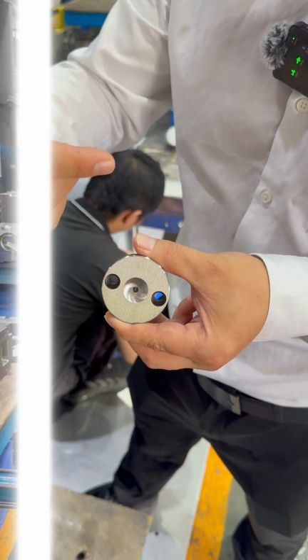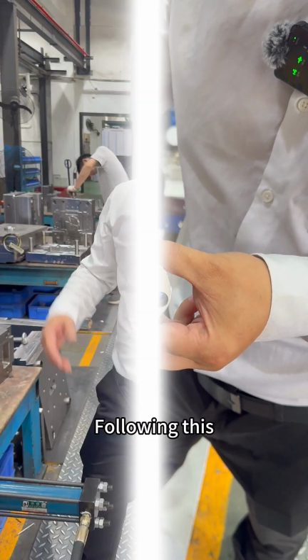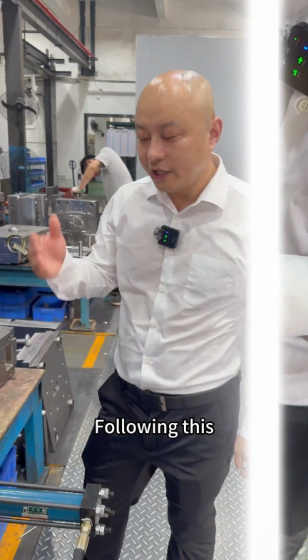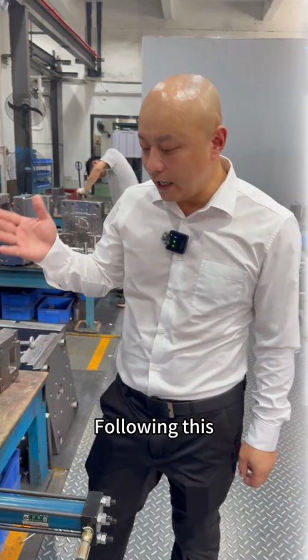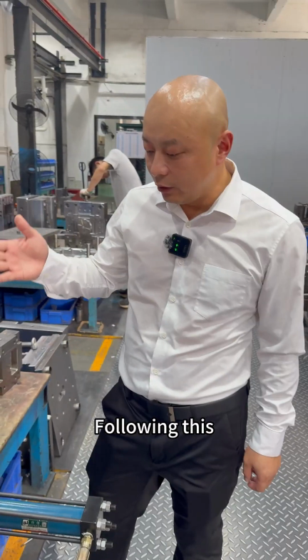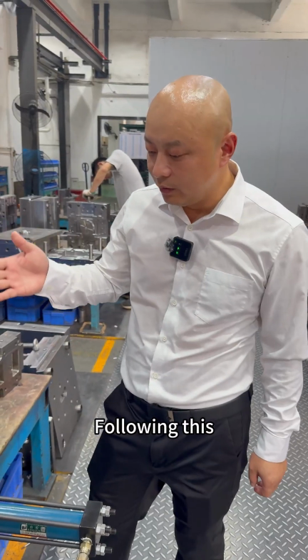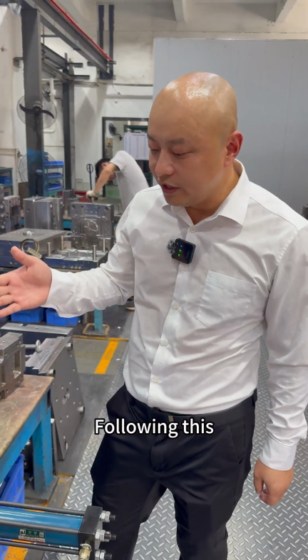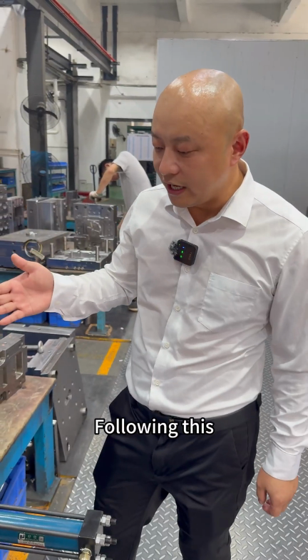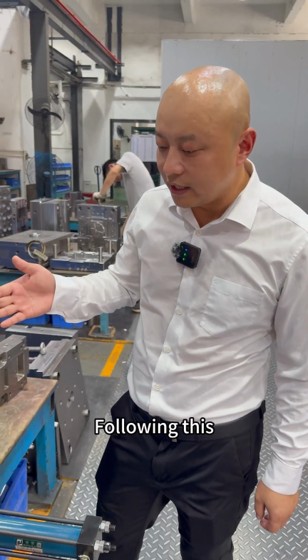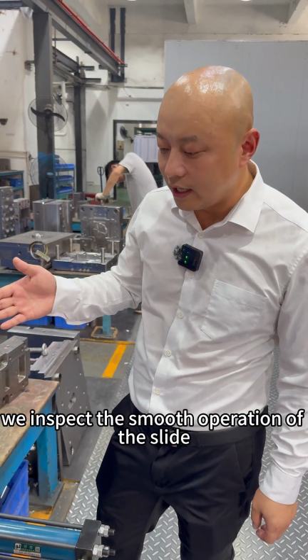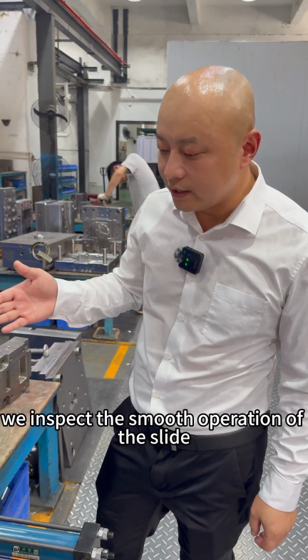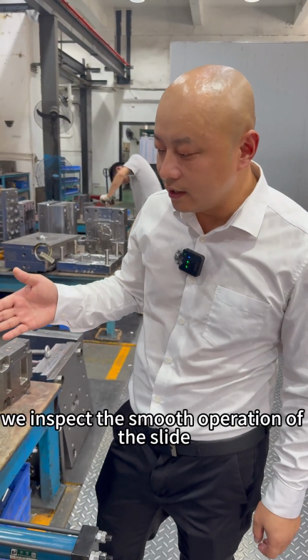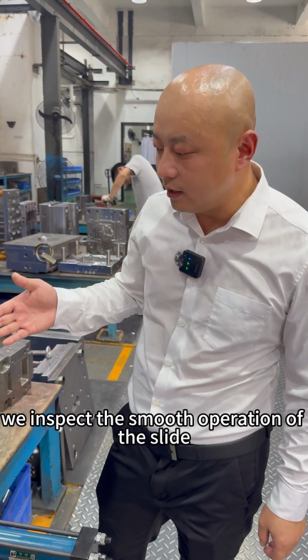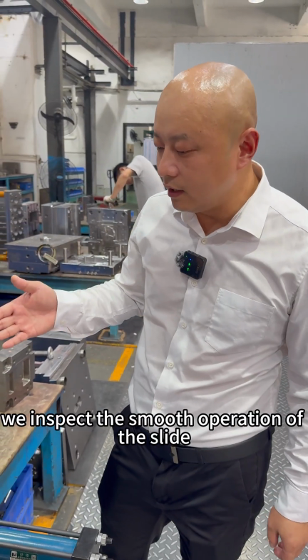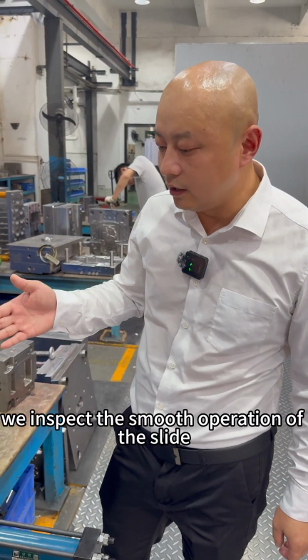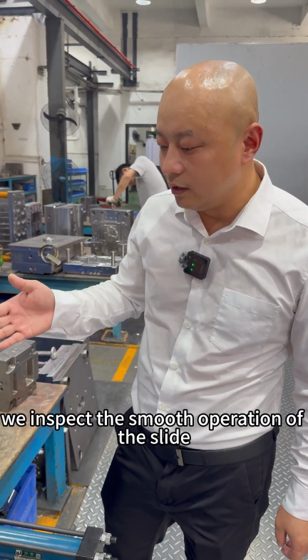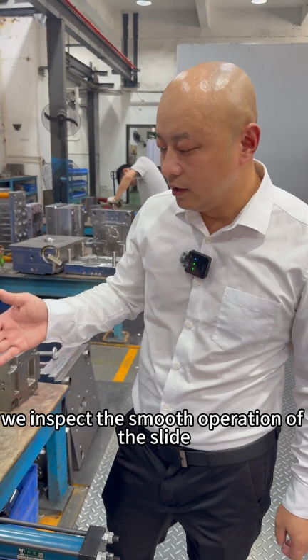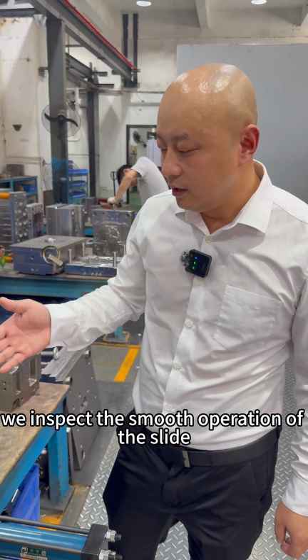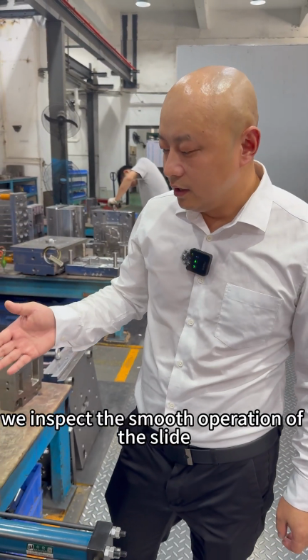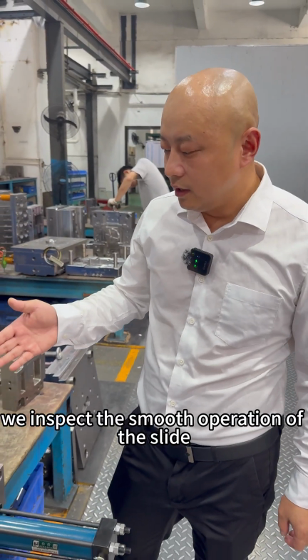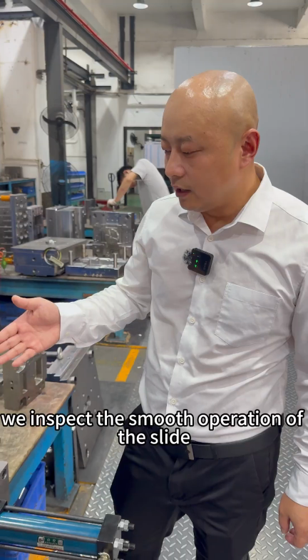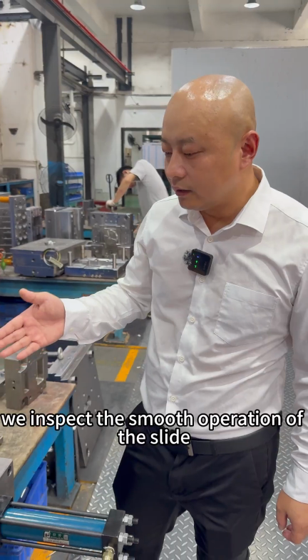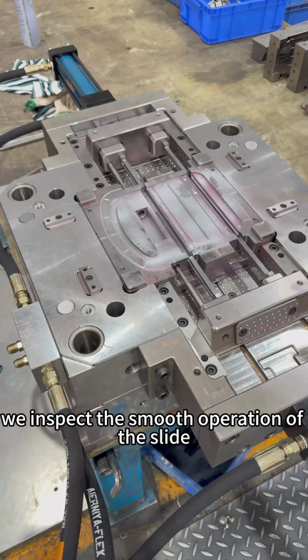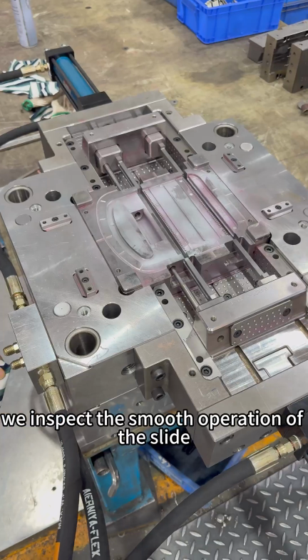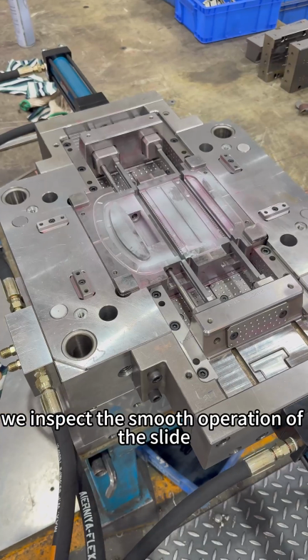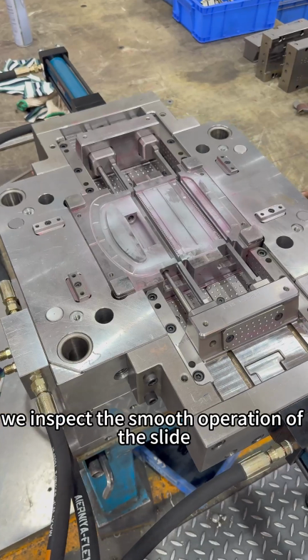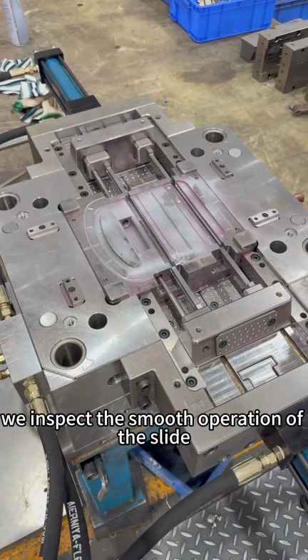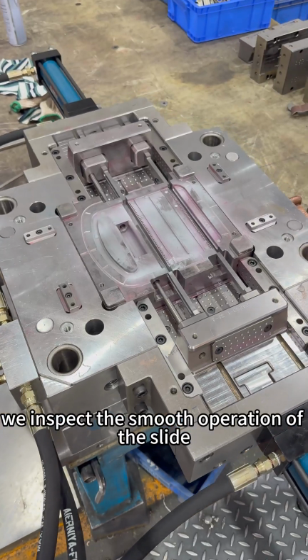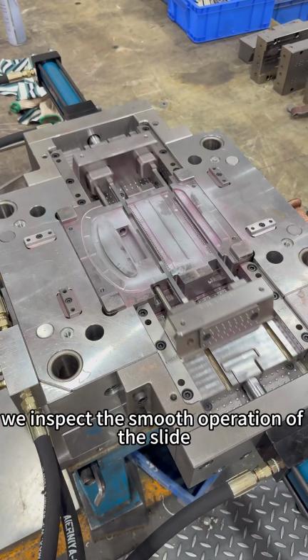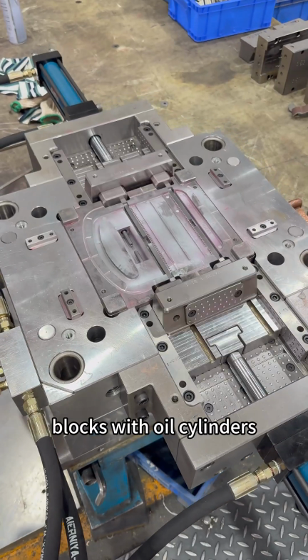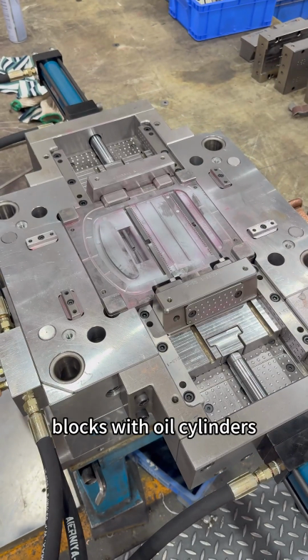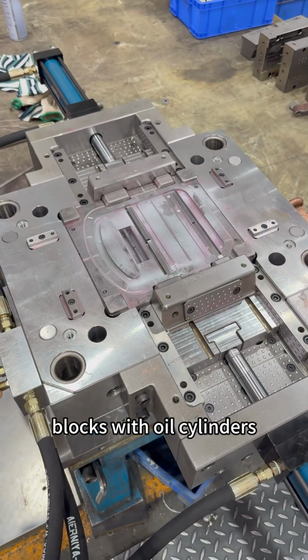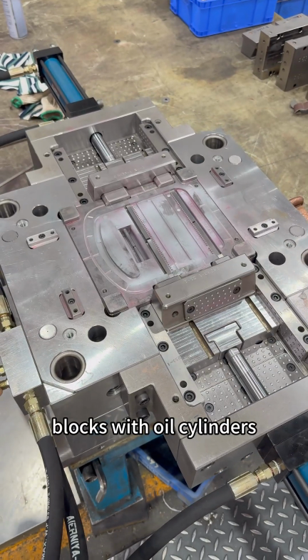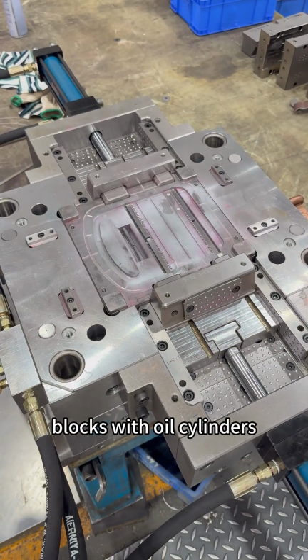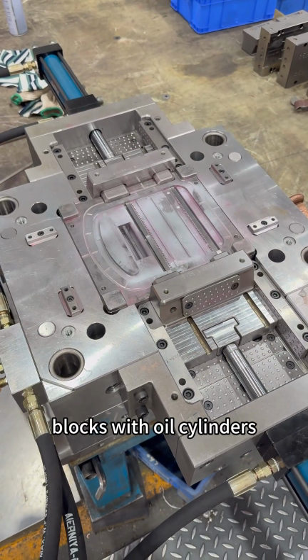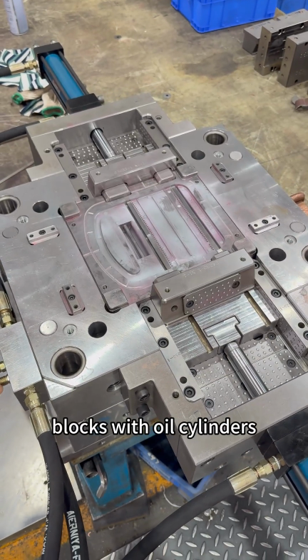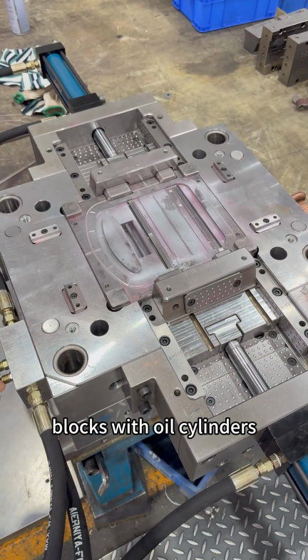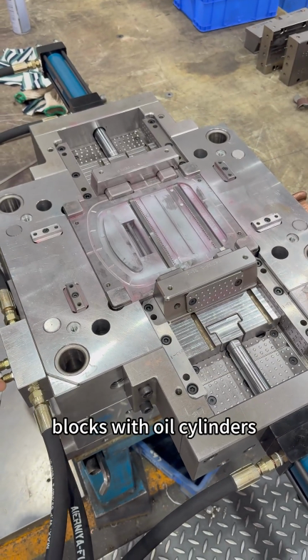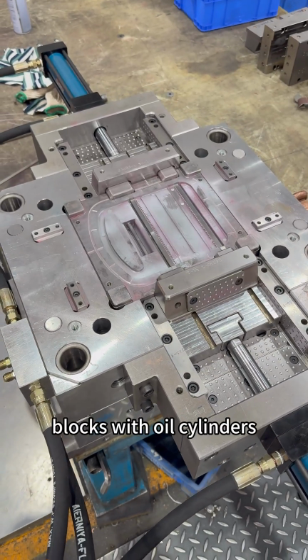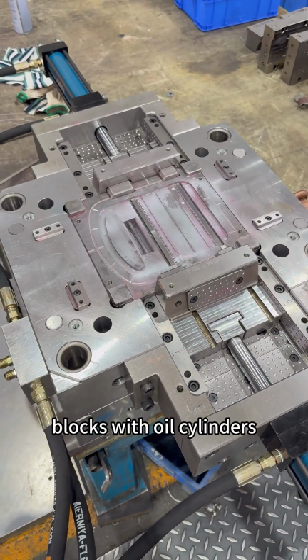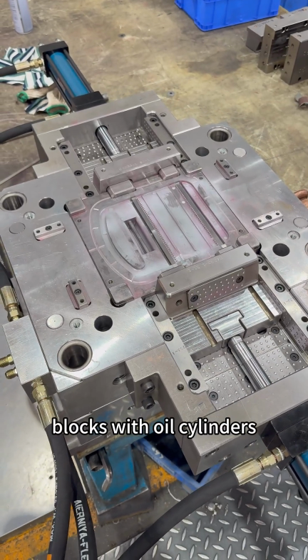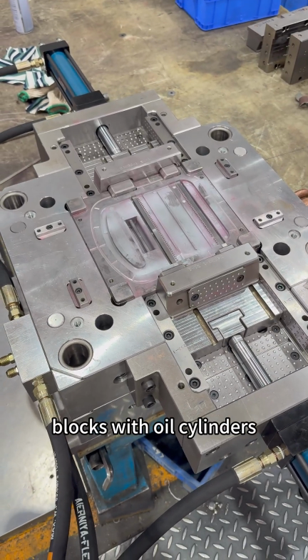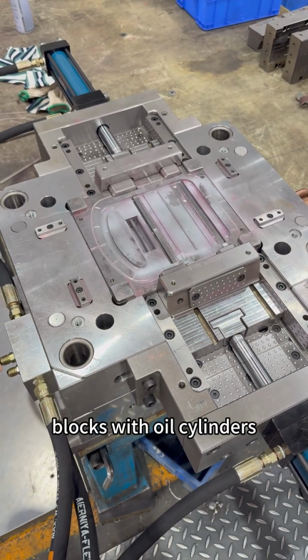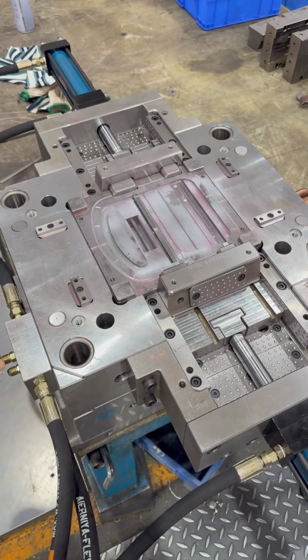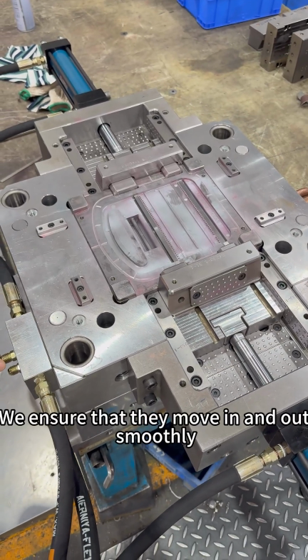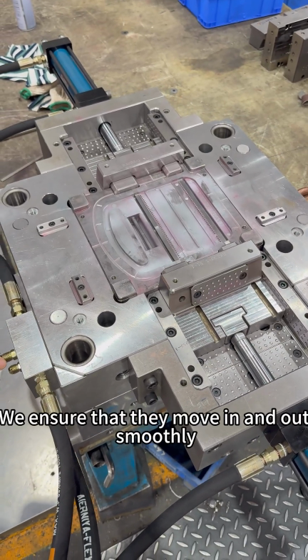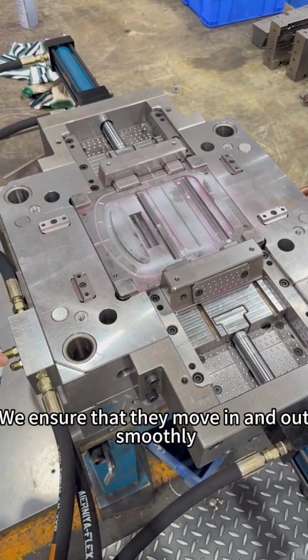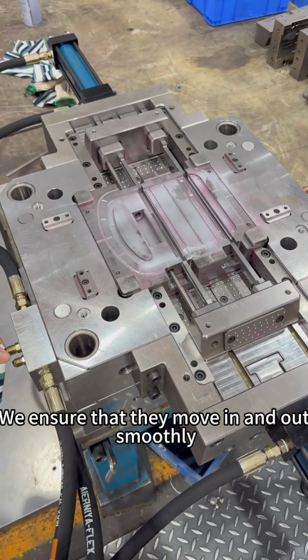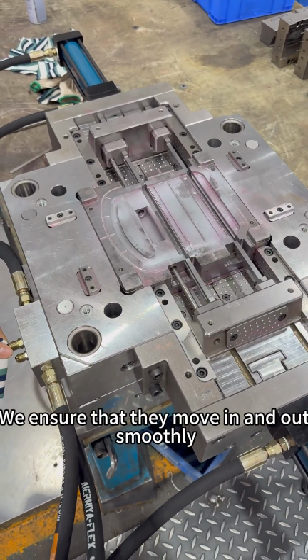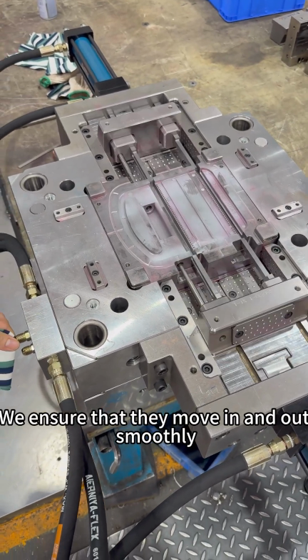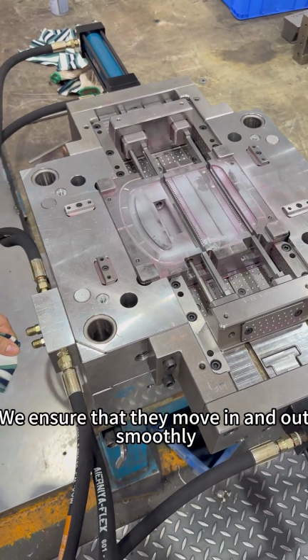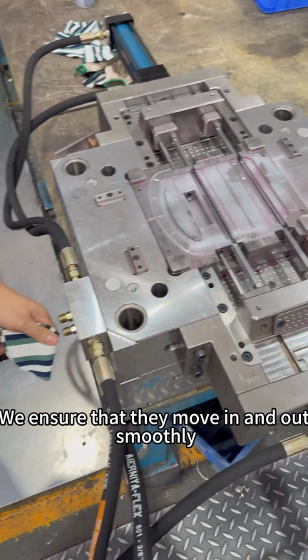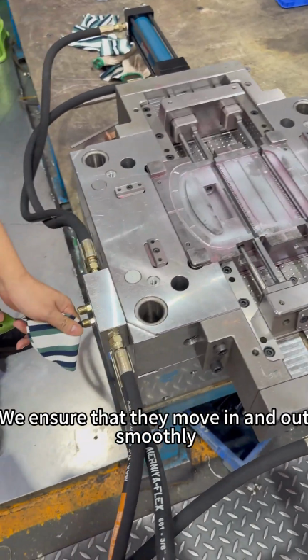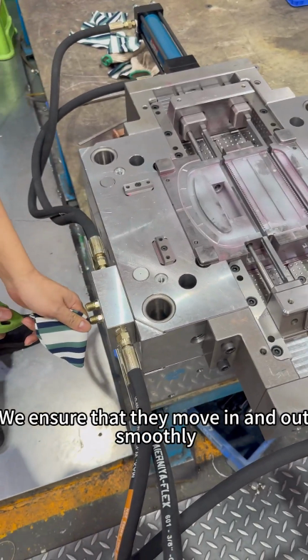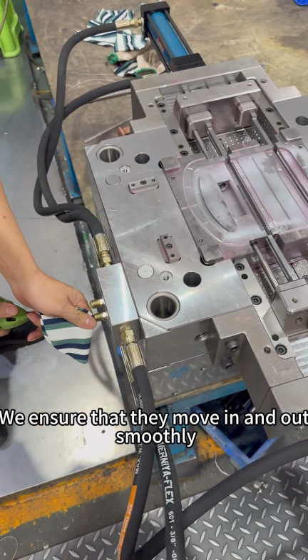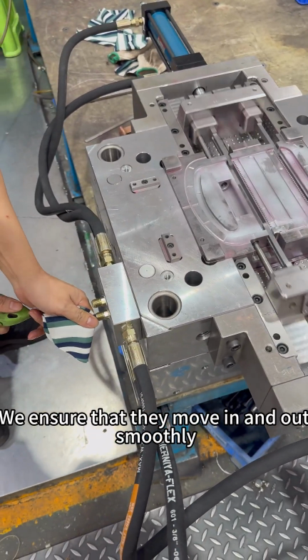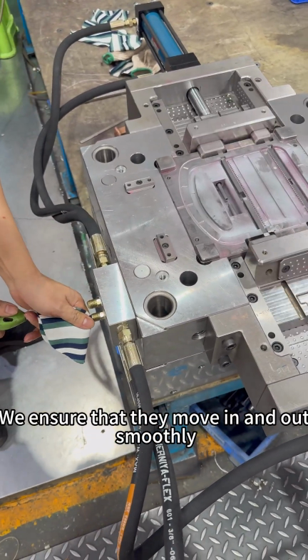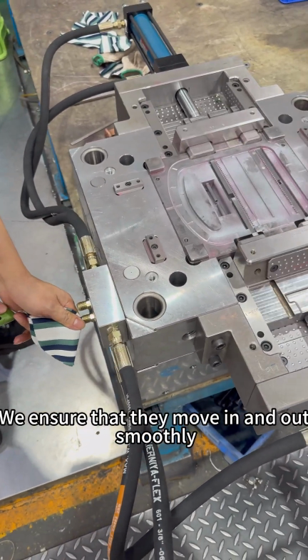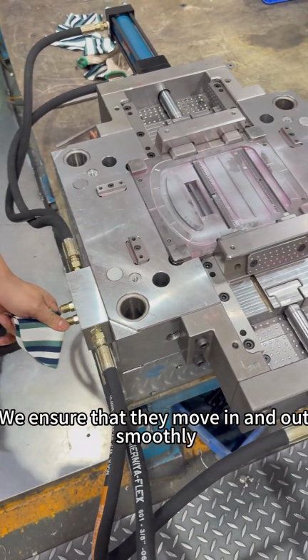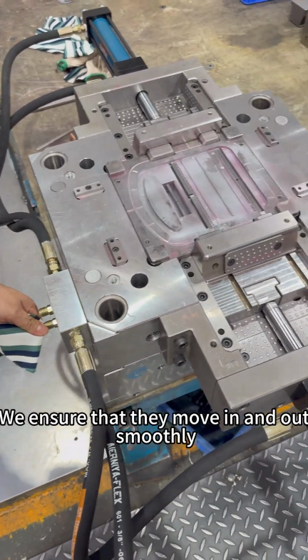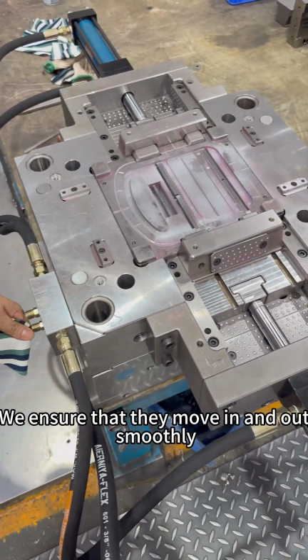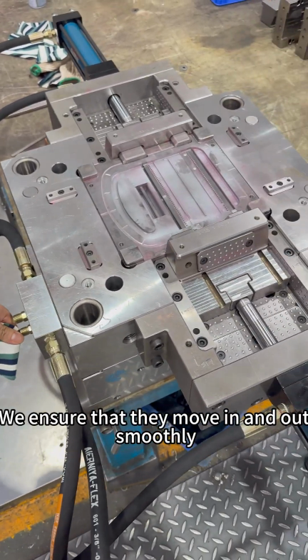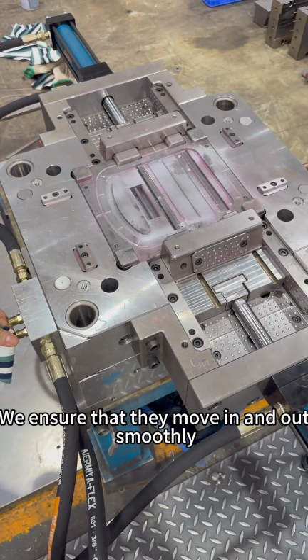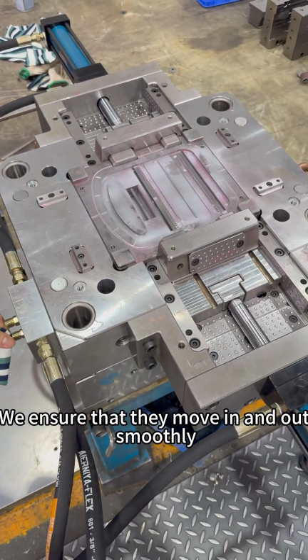Following this, we inspect the smooth operation of the slide blocks with oil cylinders. We ensure that they move in and out smoothly.